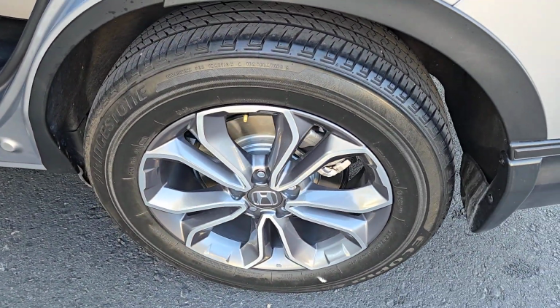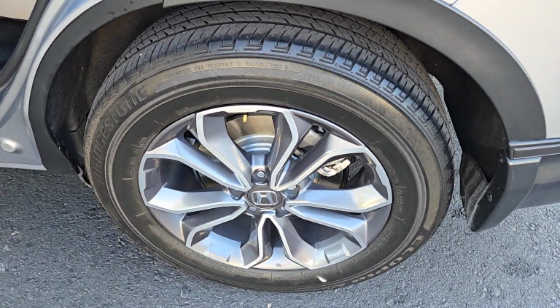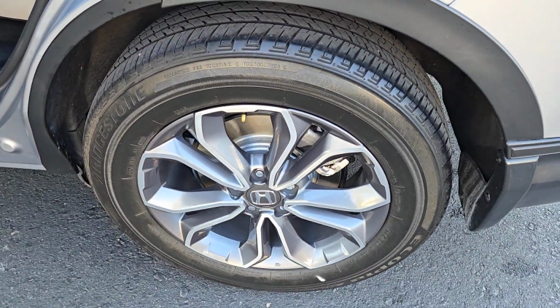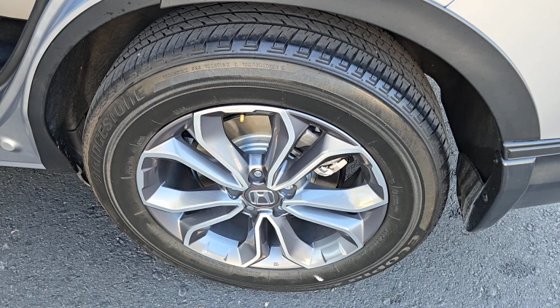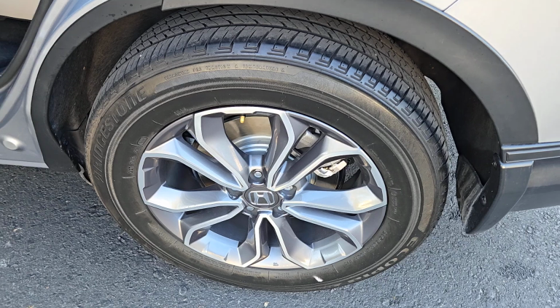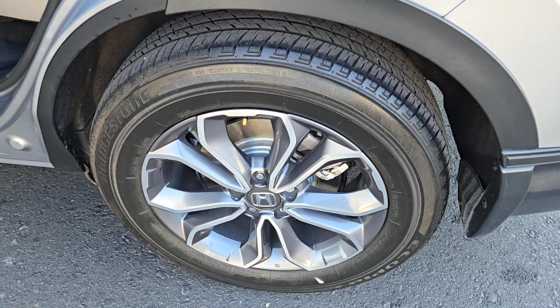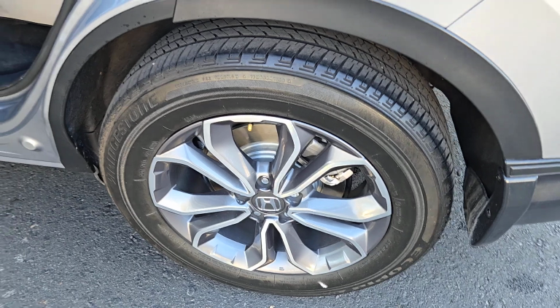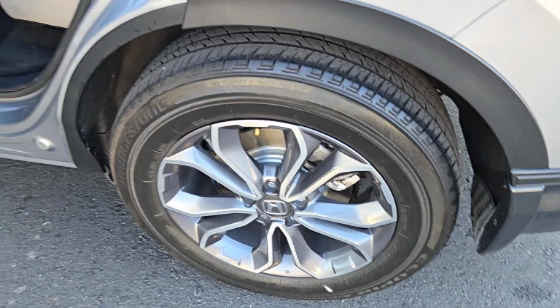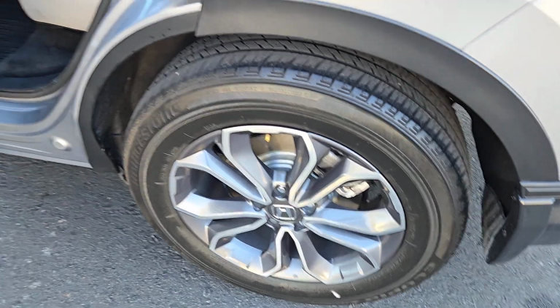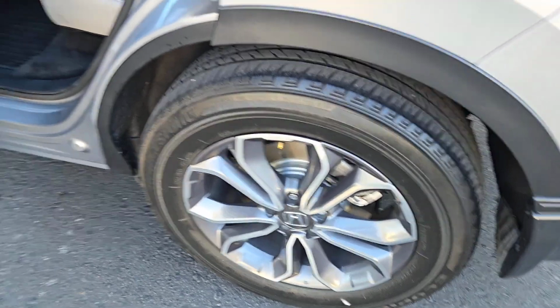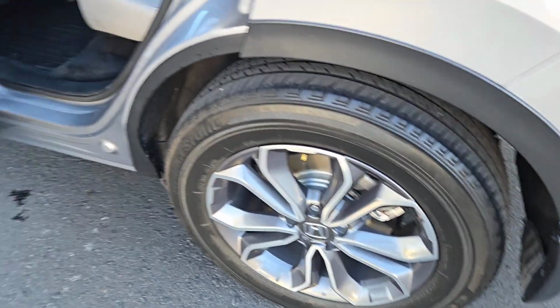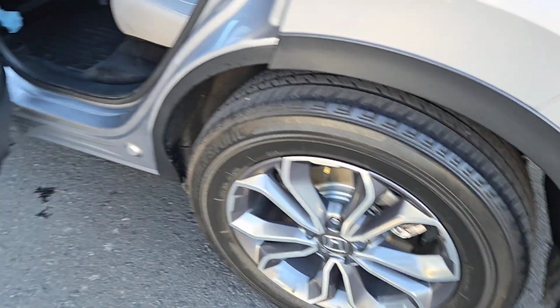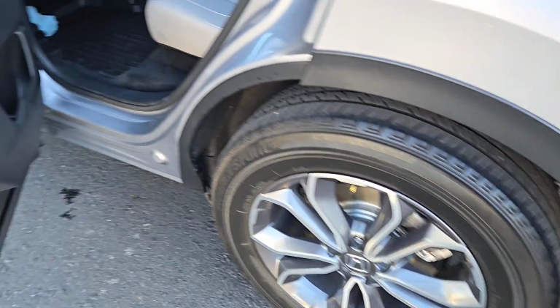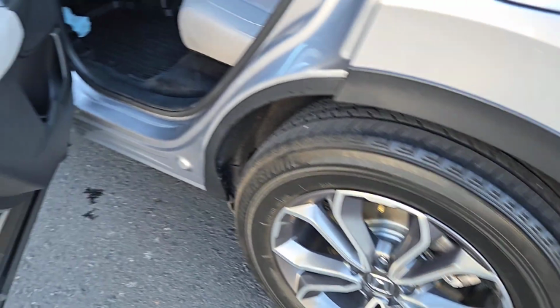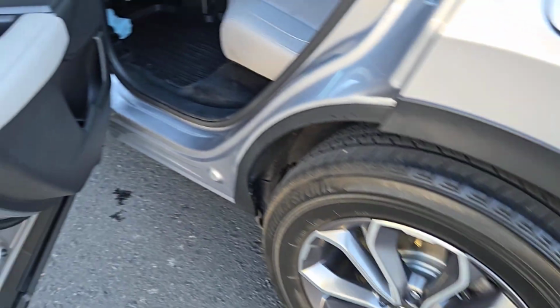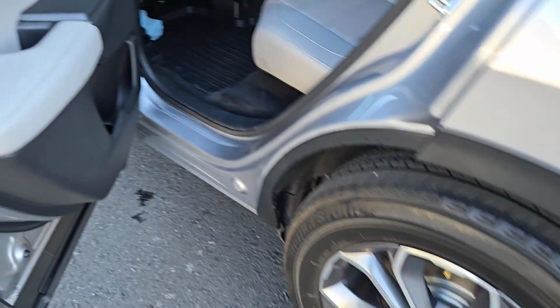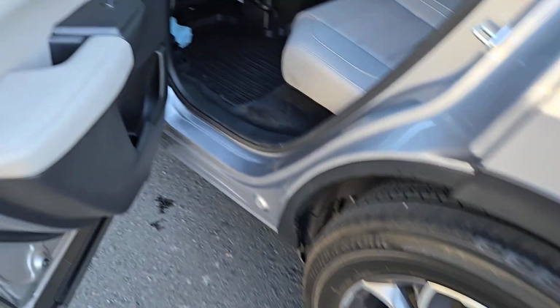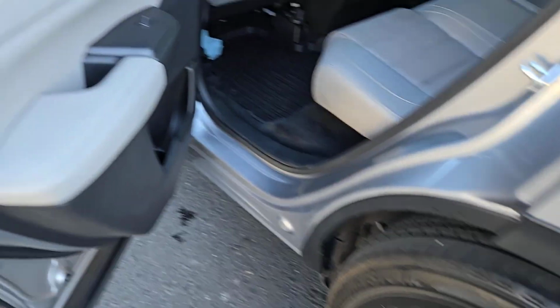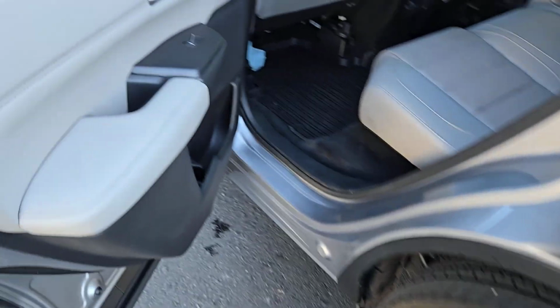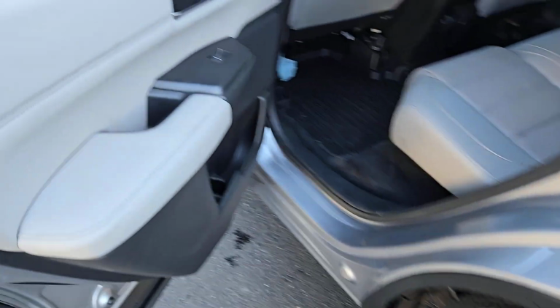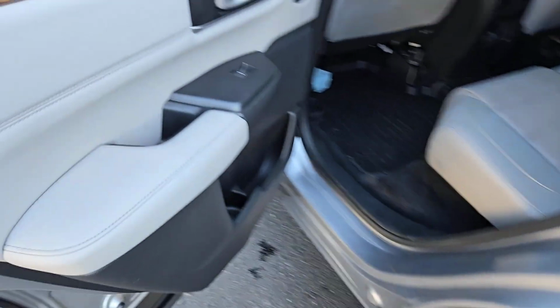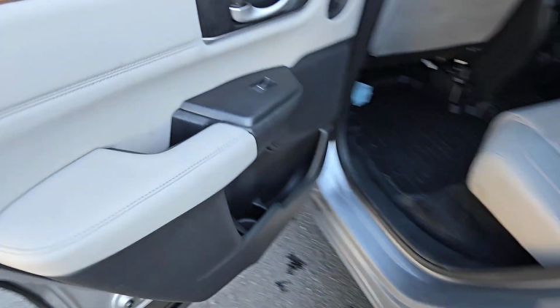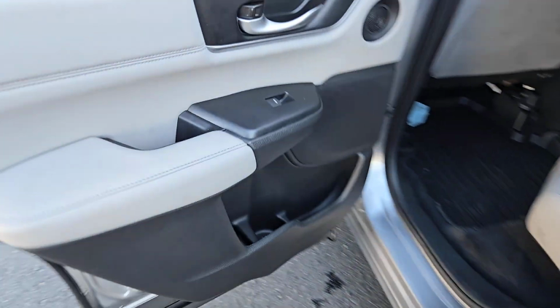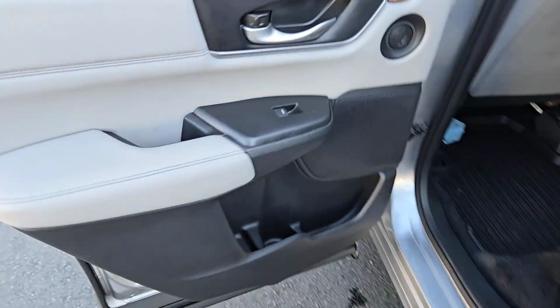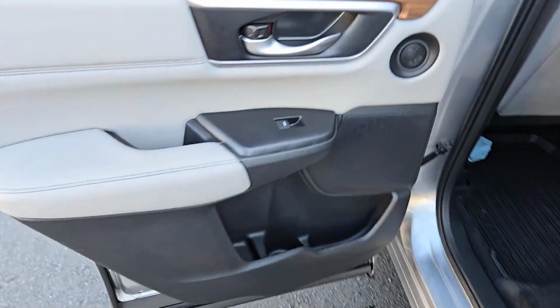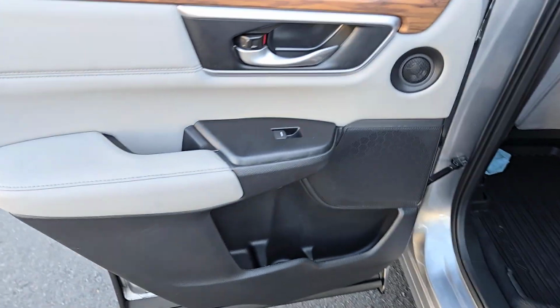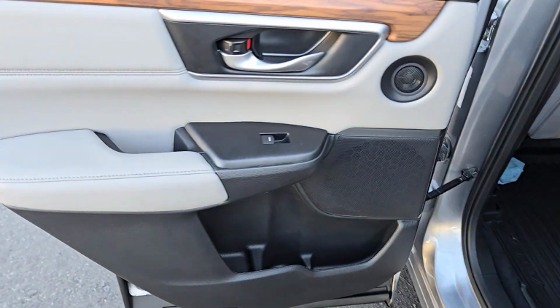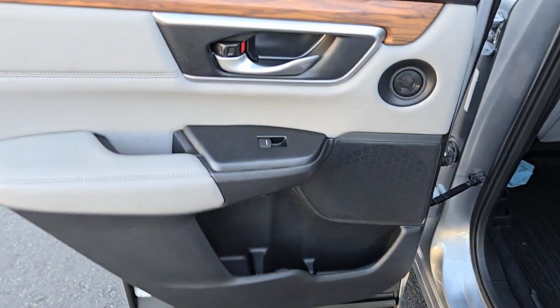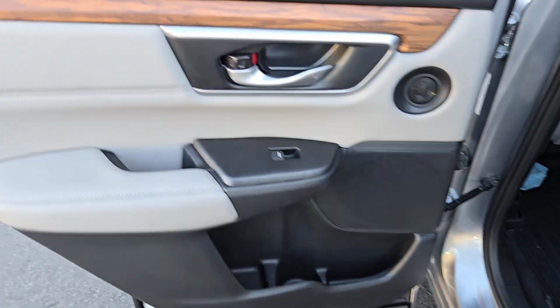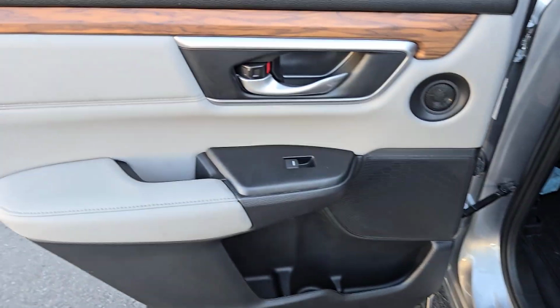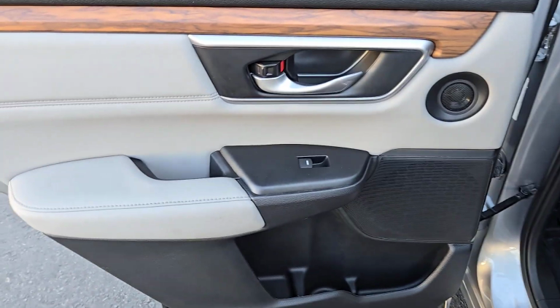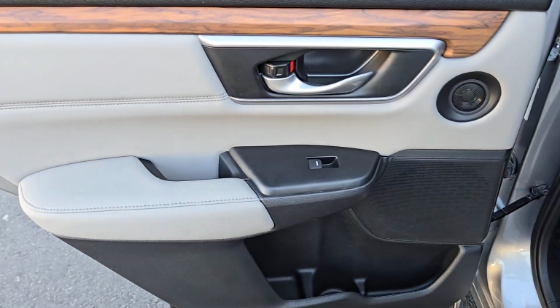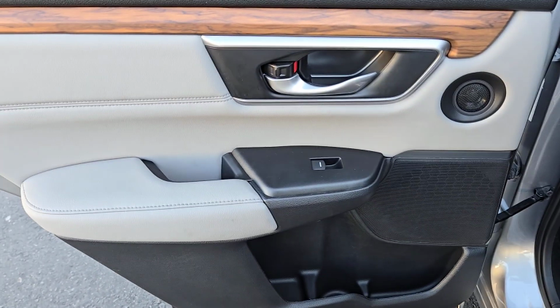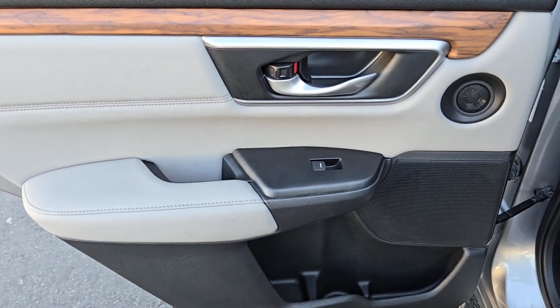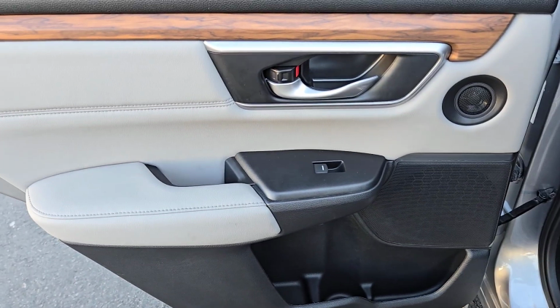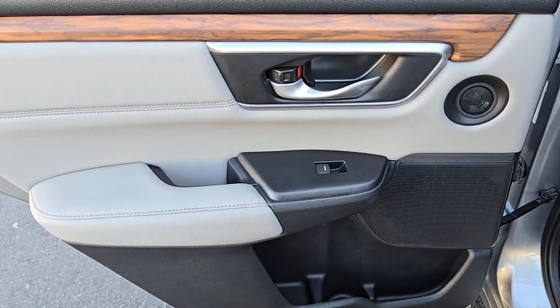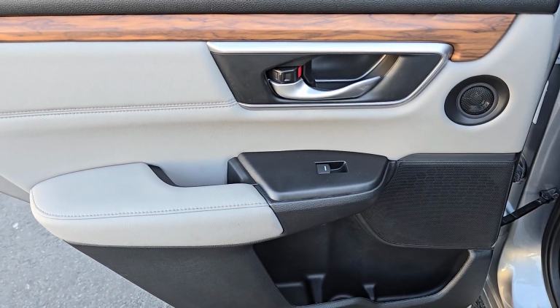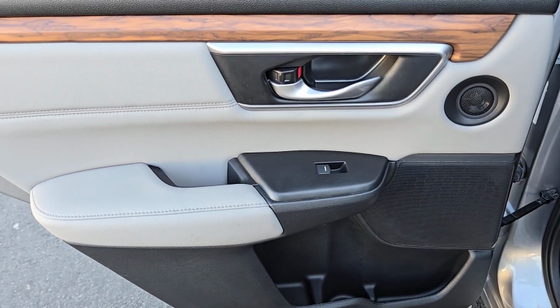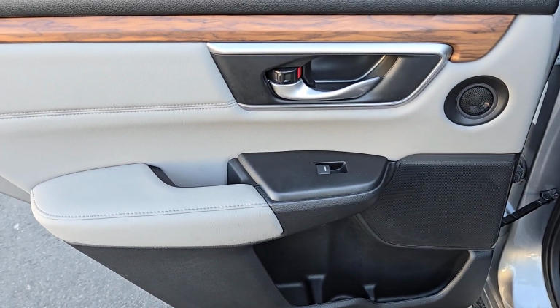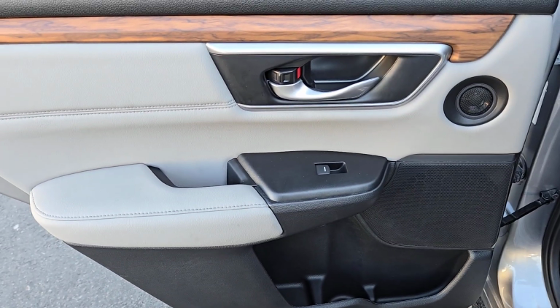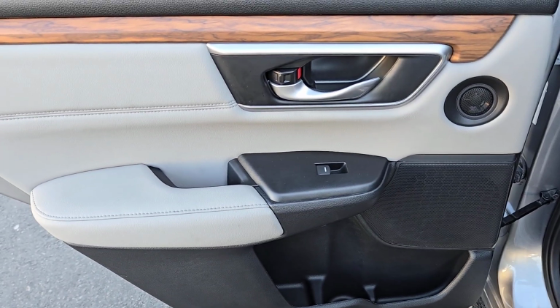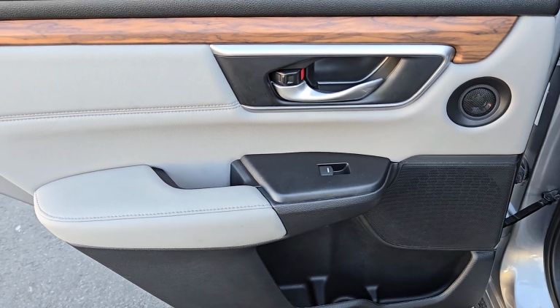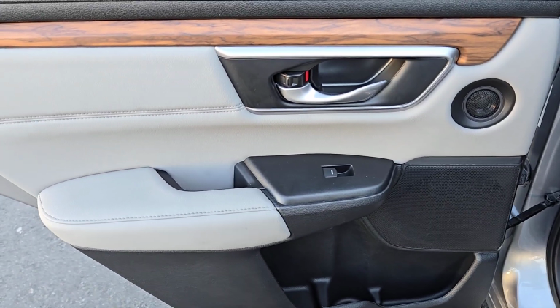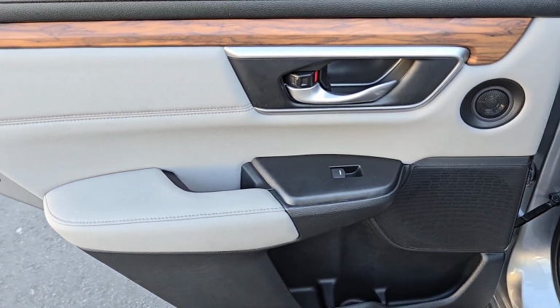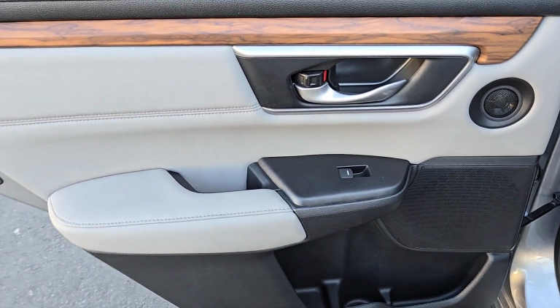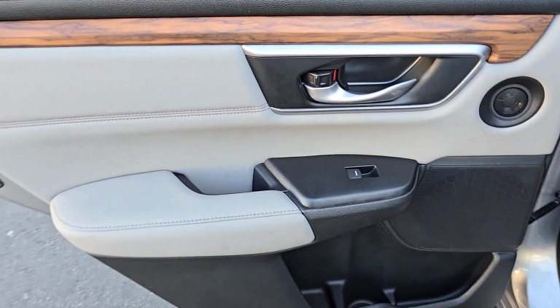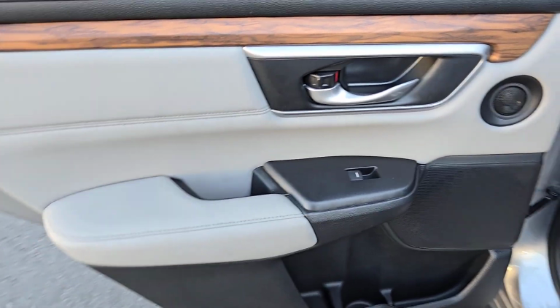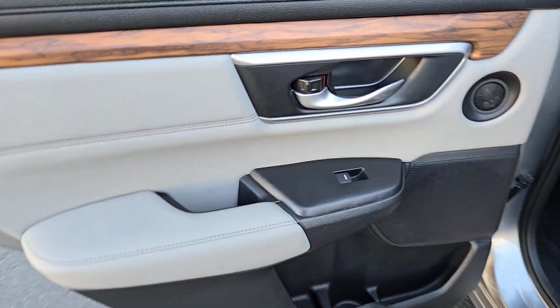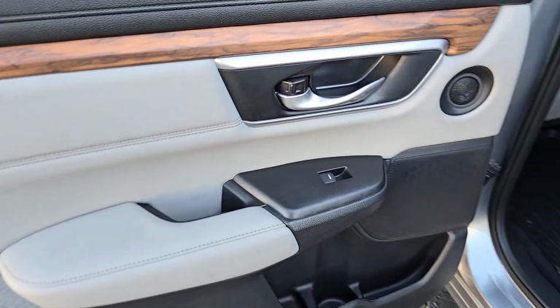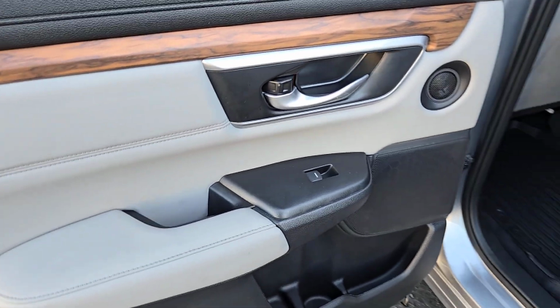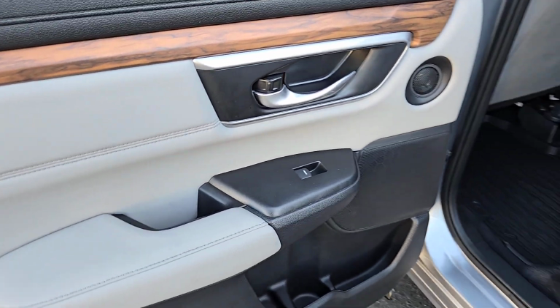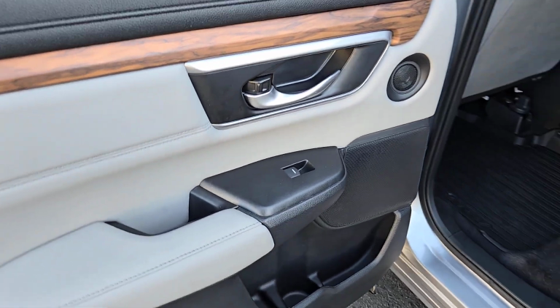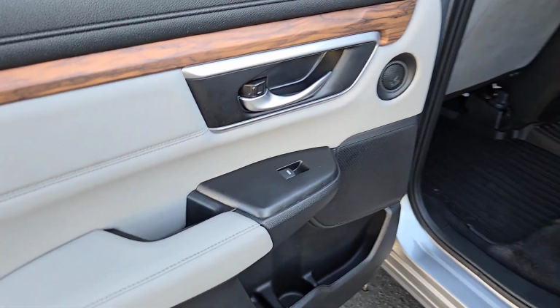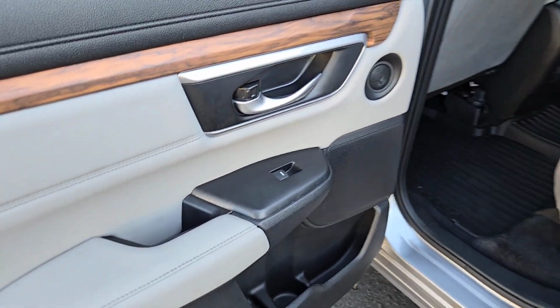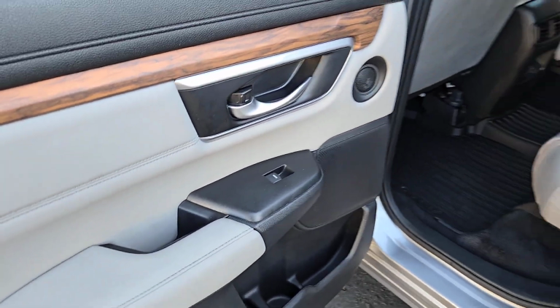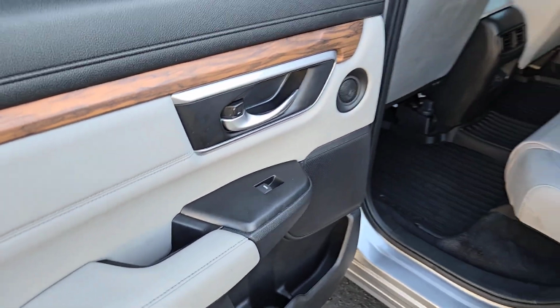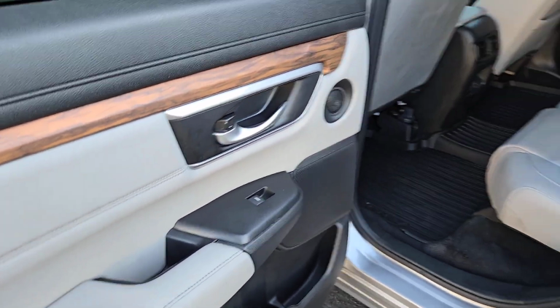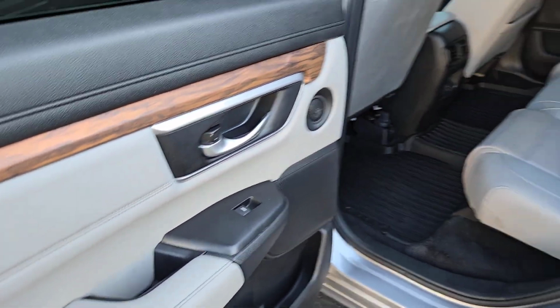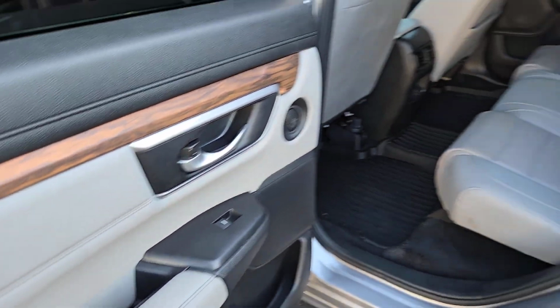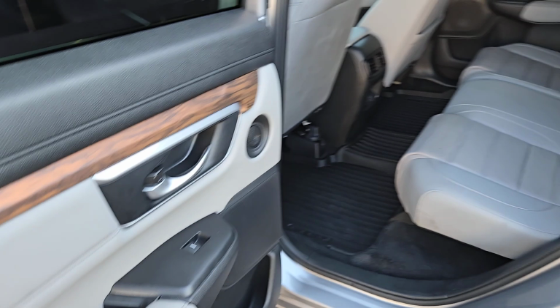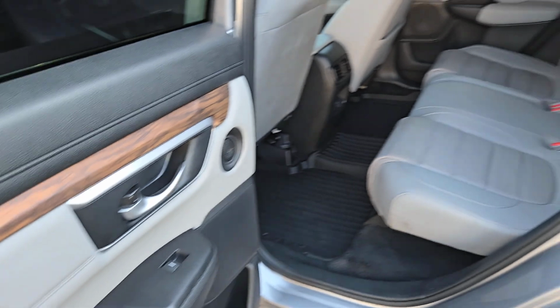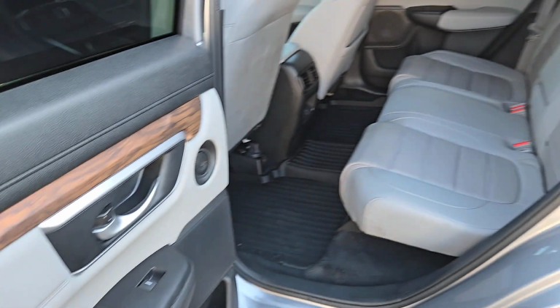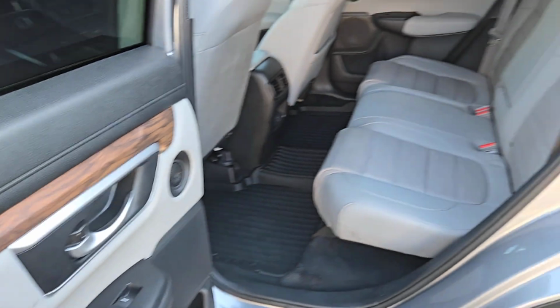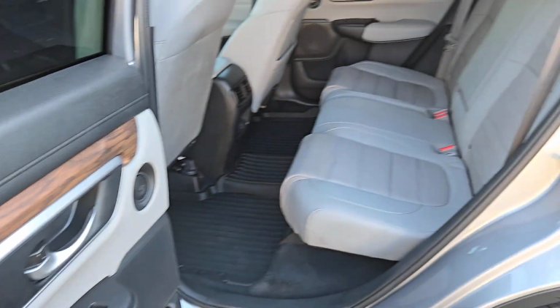Heated Front Seat, Leather Steering Wheel, Auto-Dimming Rear View Mirror, Driver Adjustable Lumbar, Floor Mats.